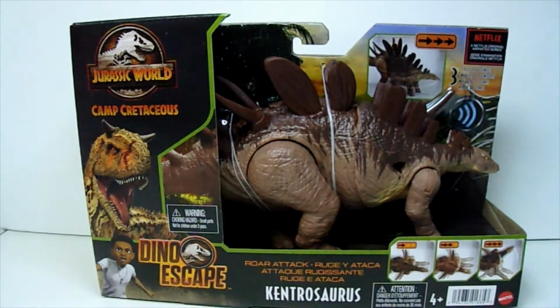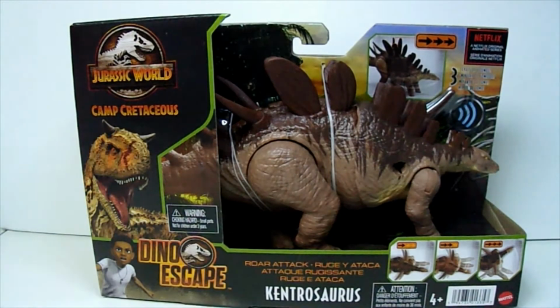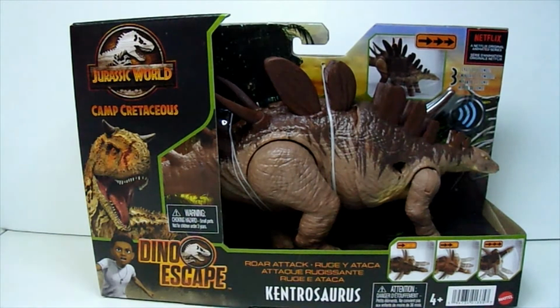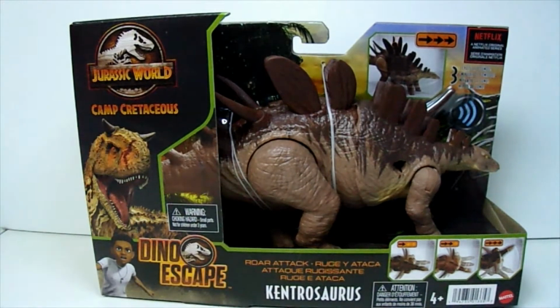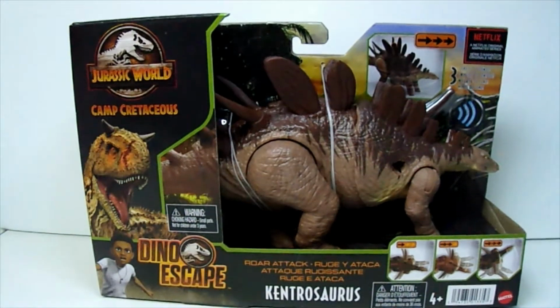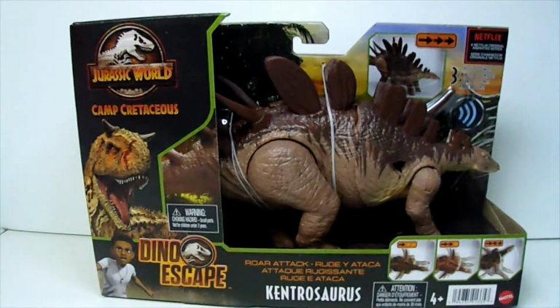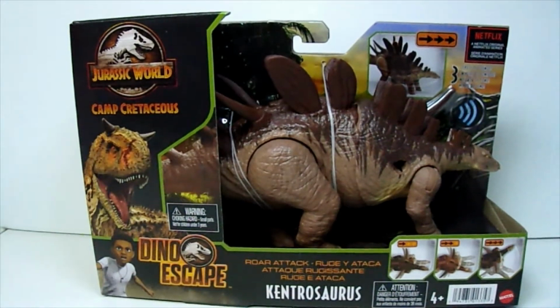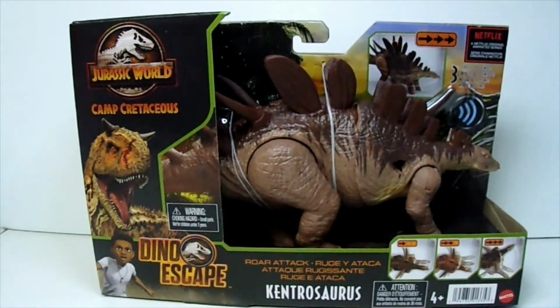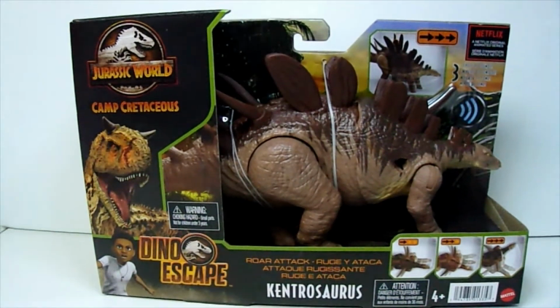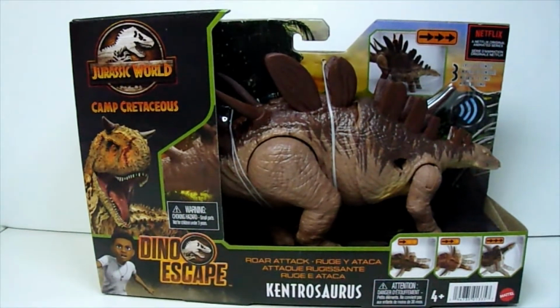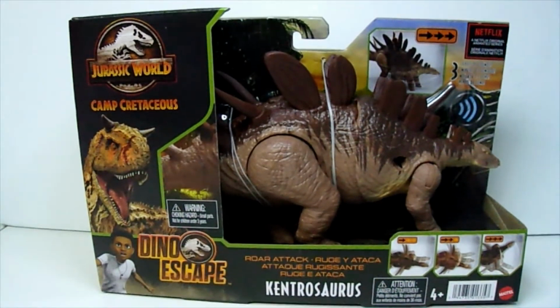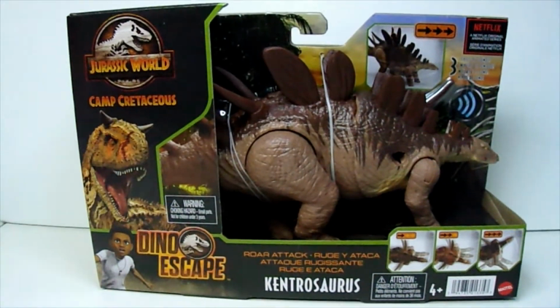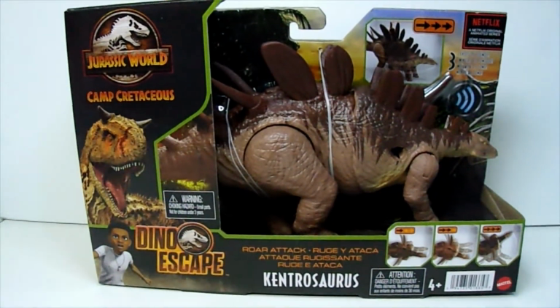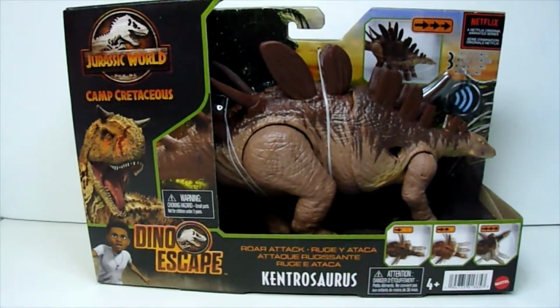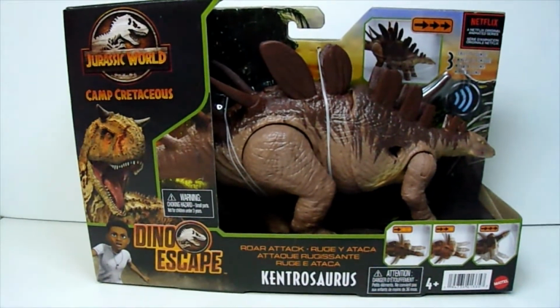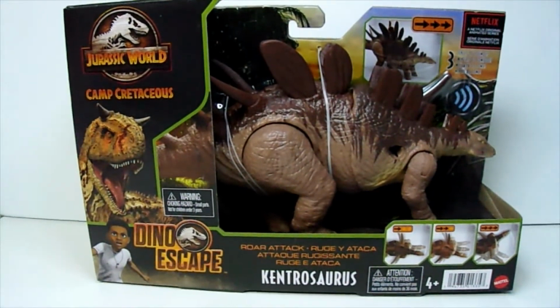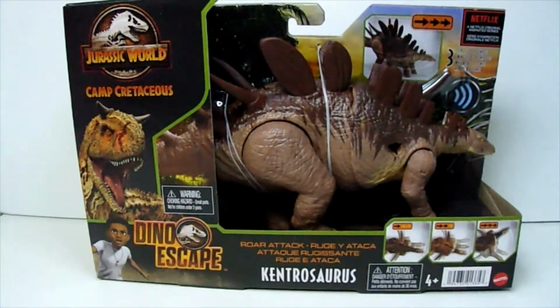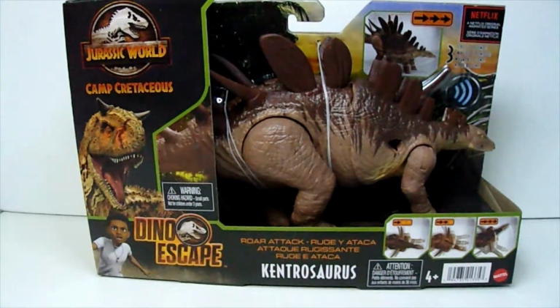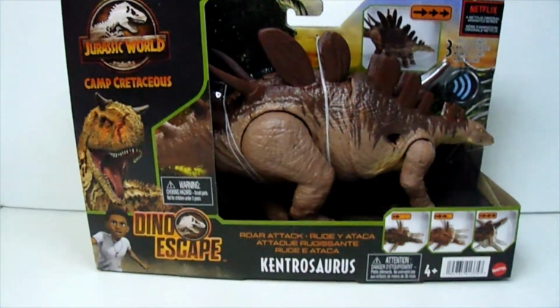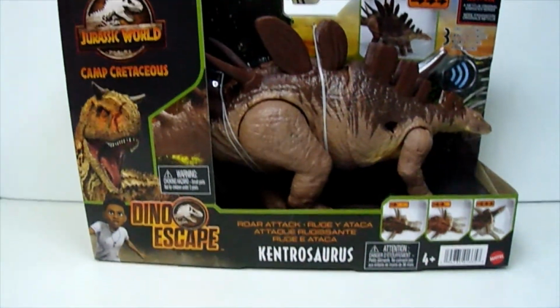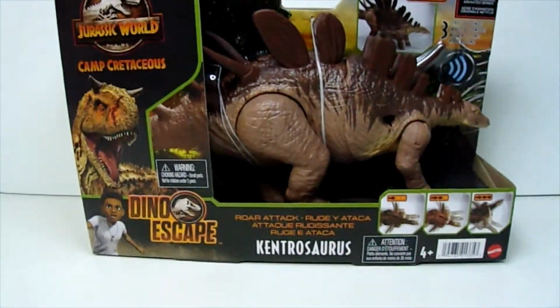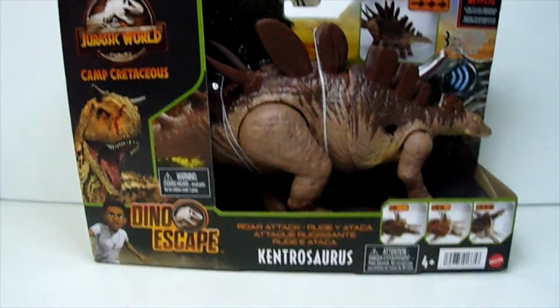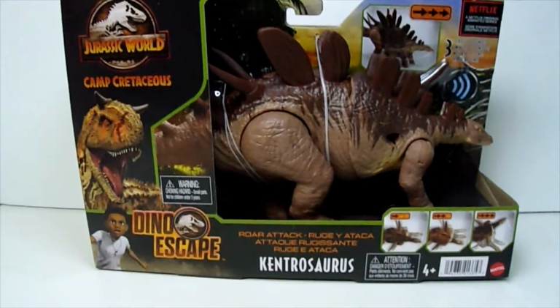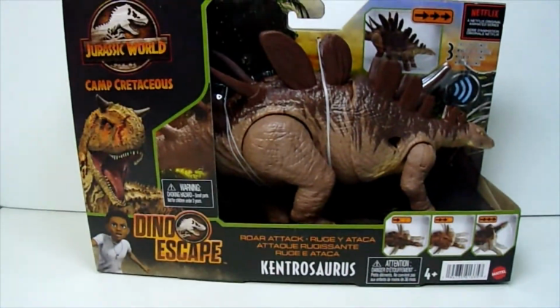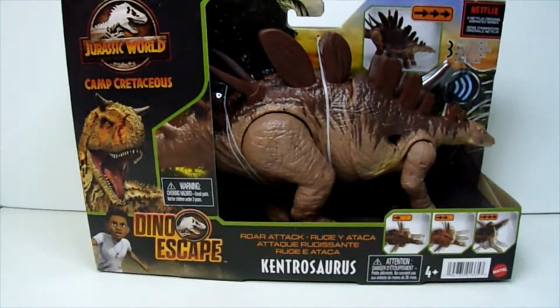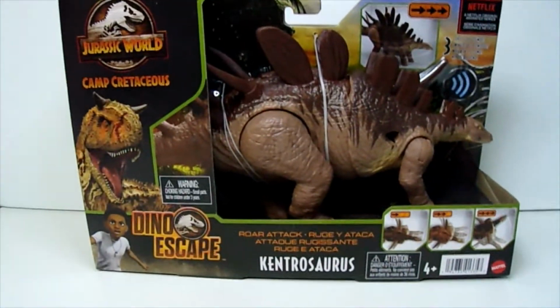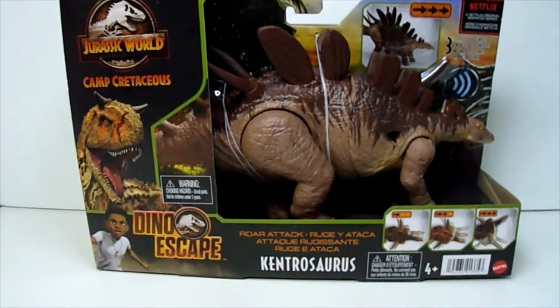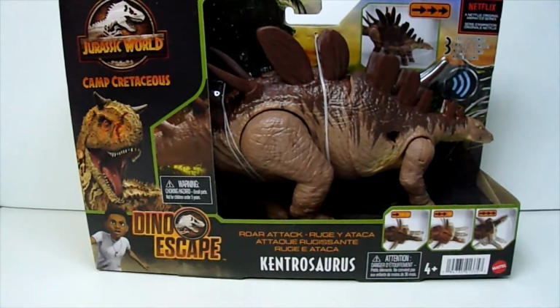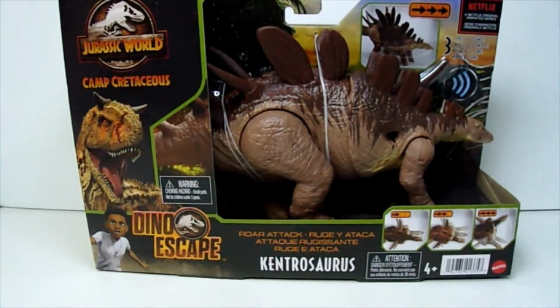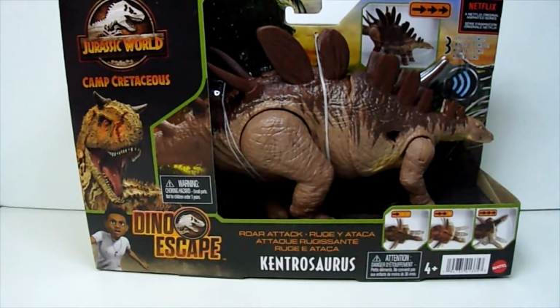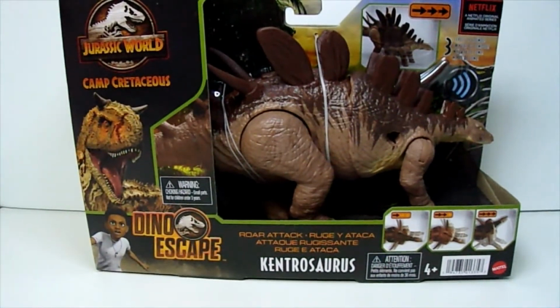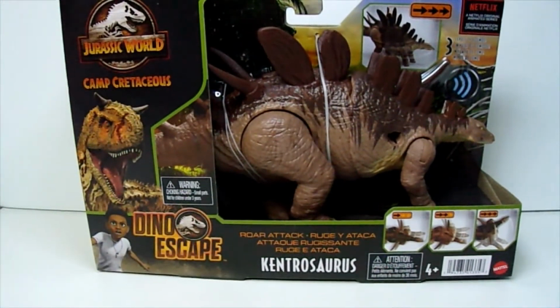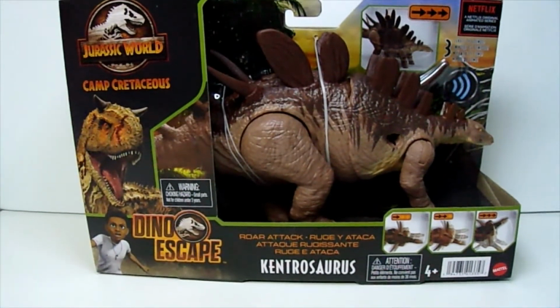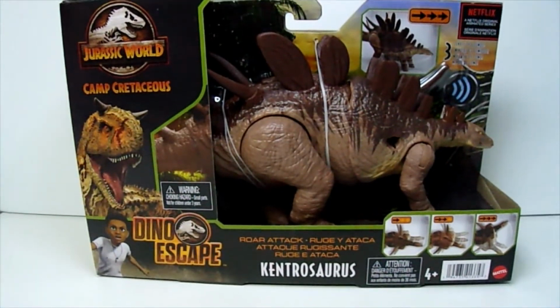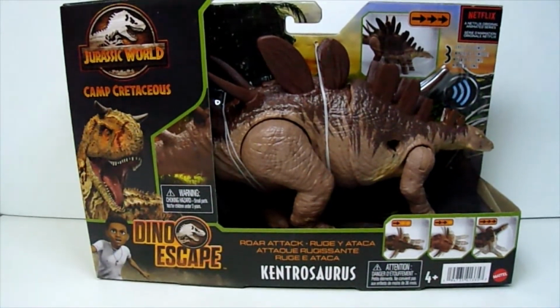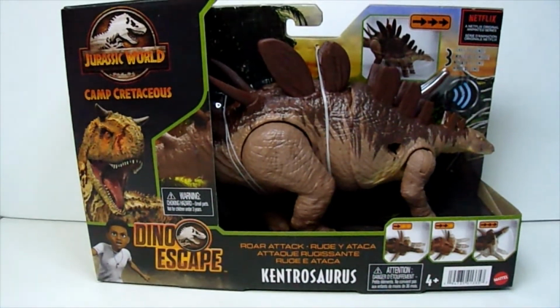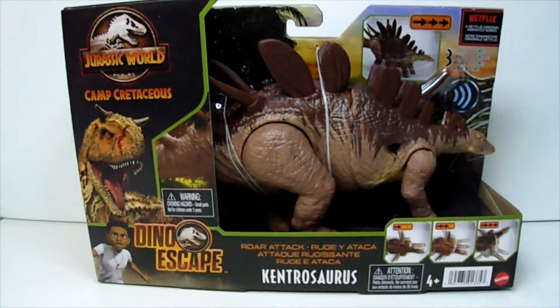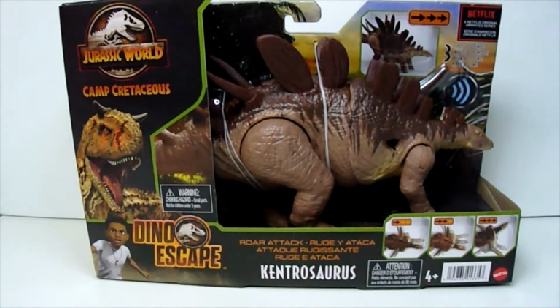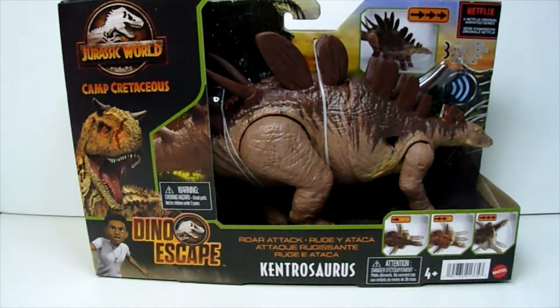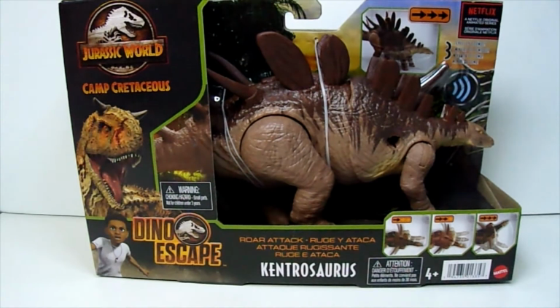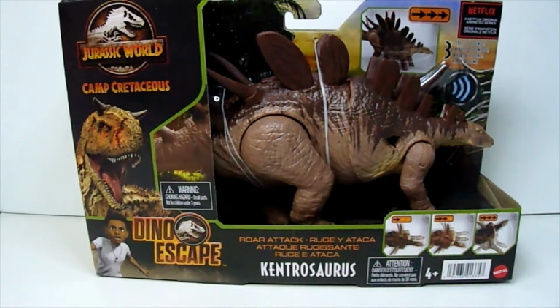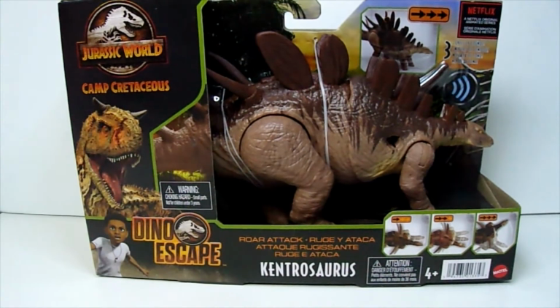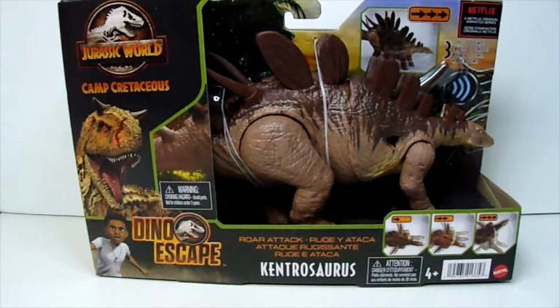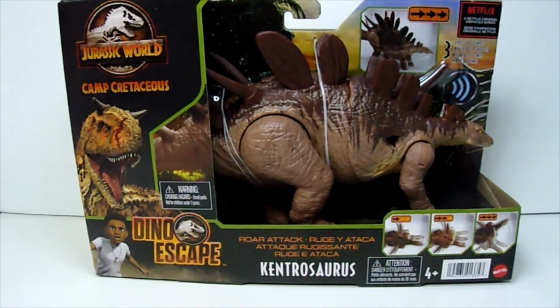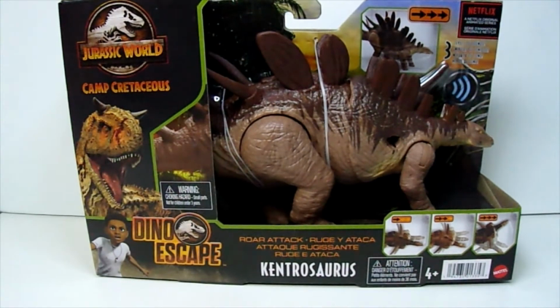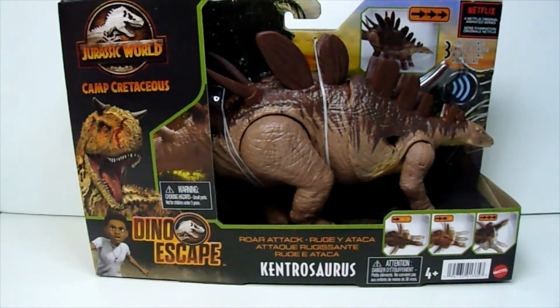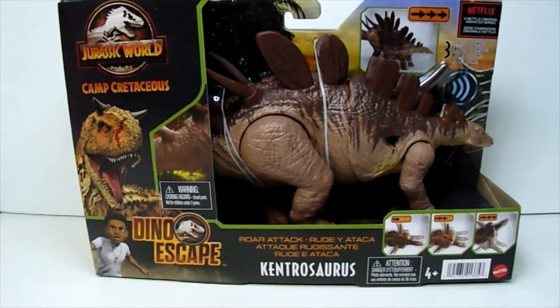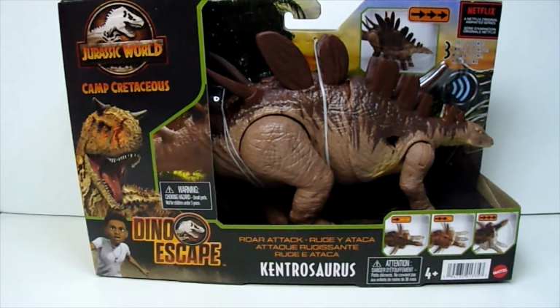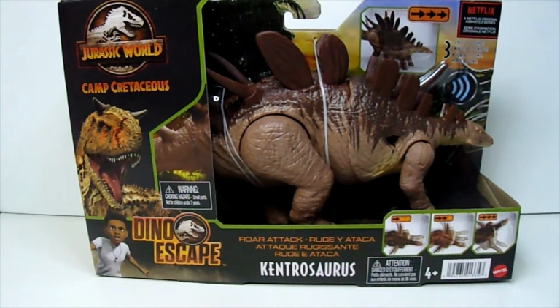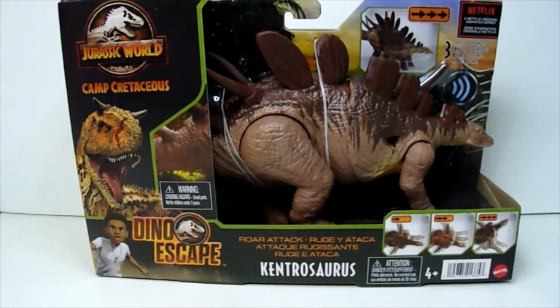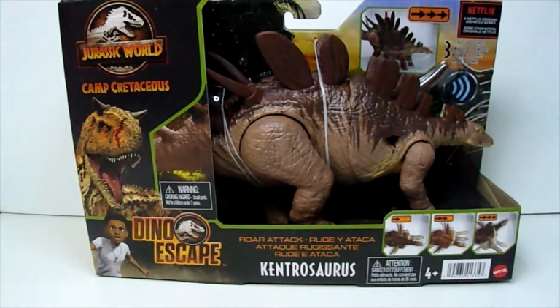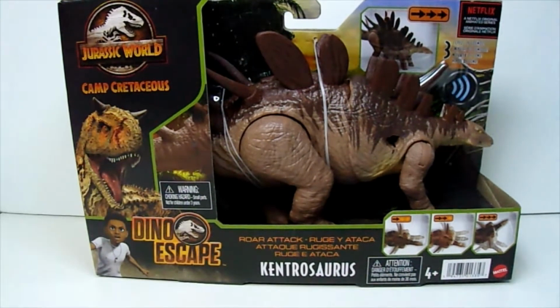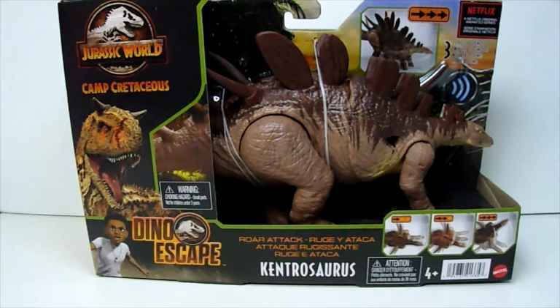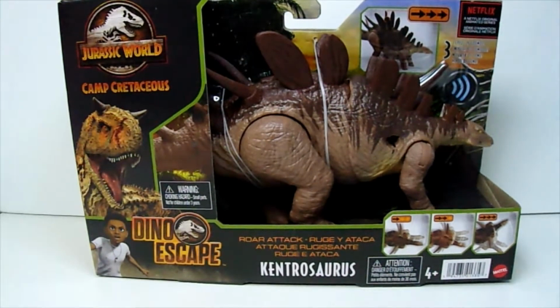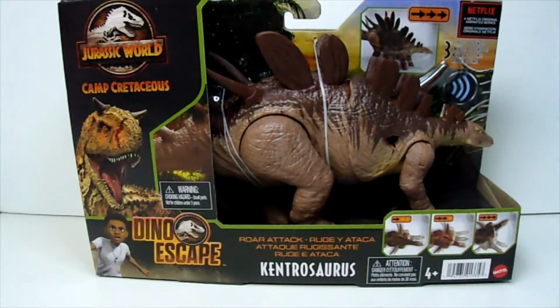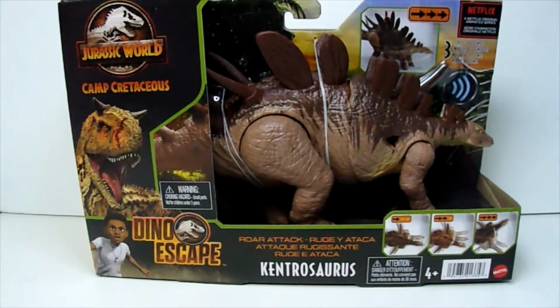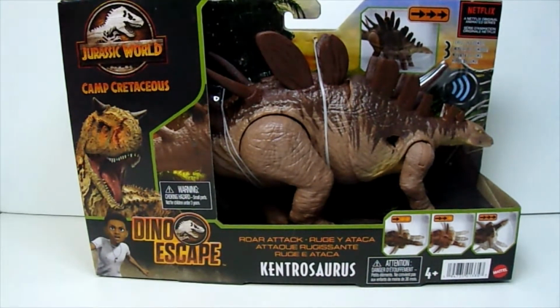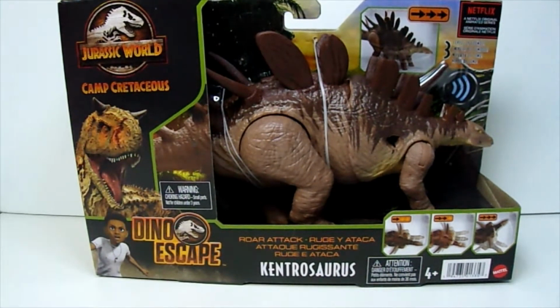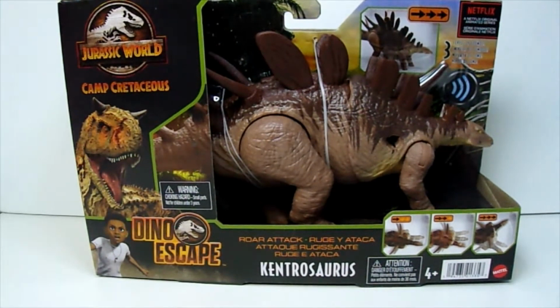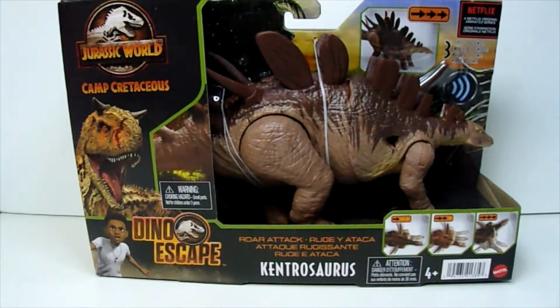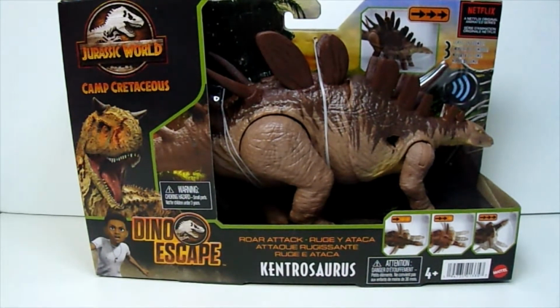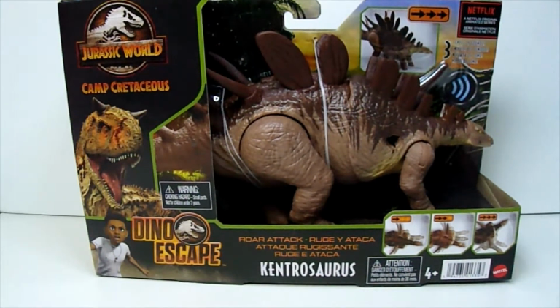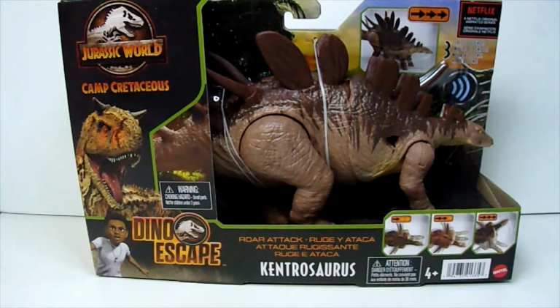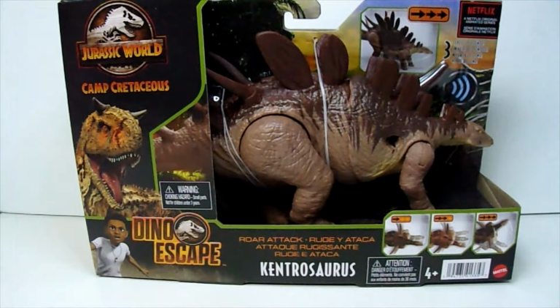This is Tyron logging on, bringing you a review of the Jurassic World Camp Cretaceous Dino Escape Kintrasaurus.